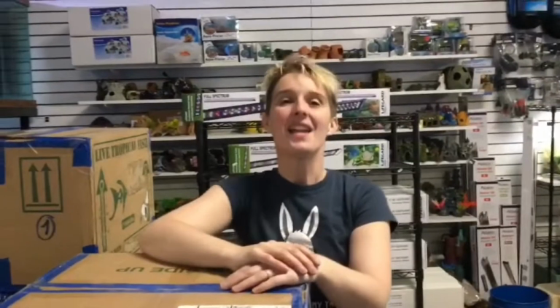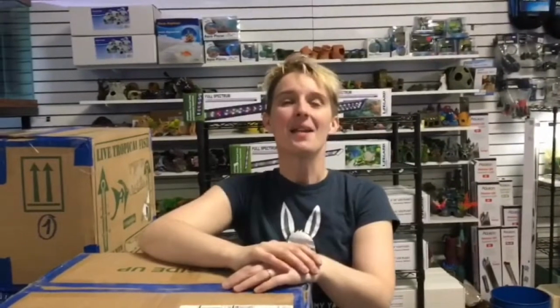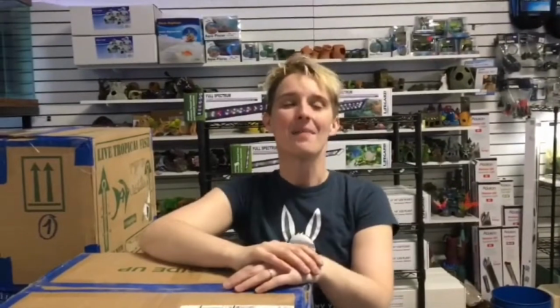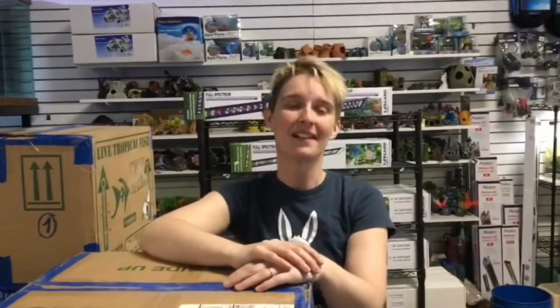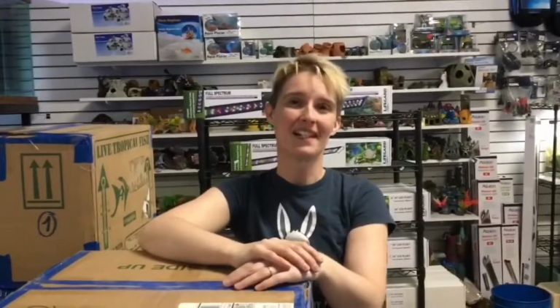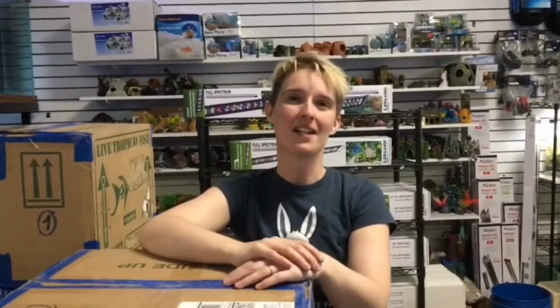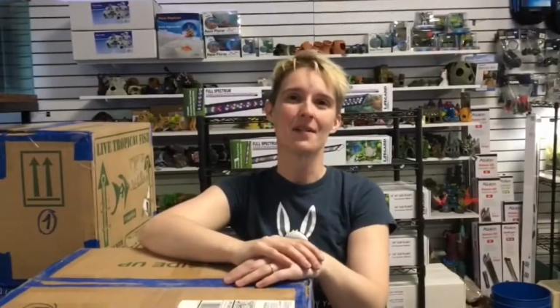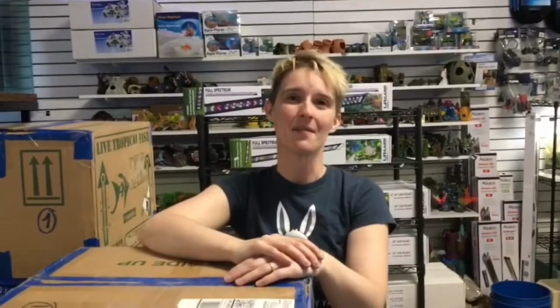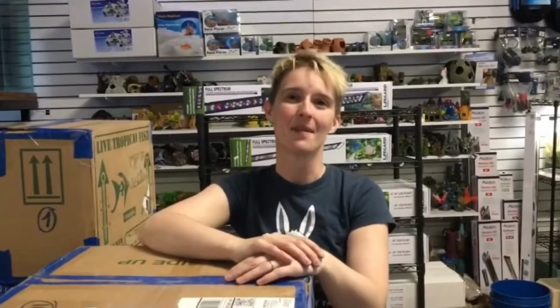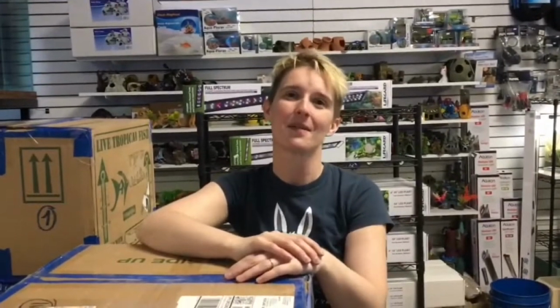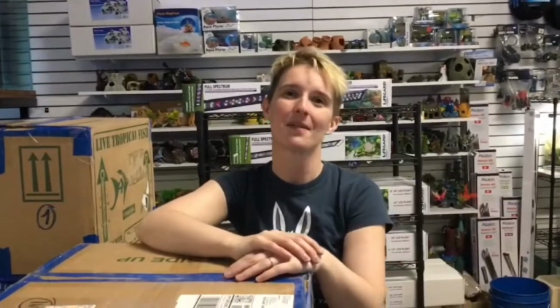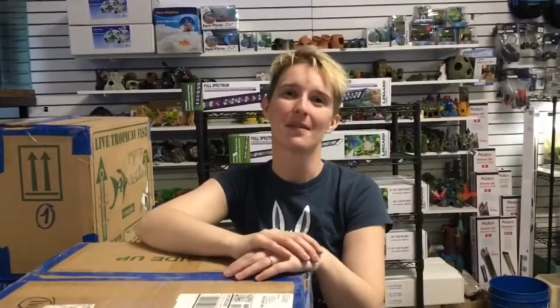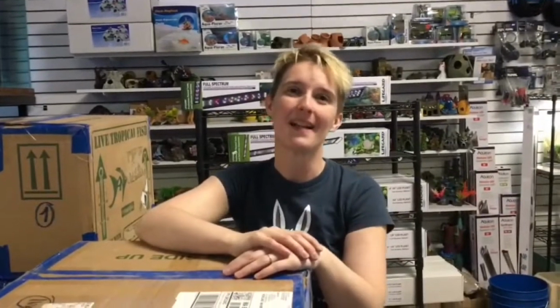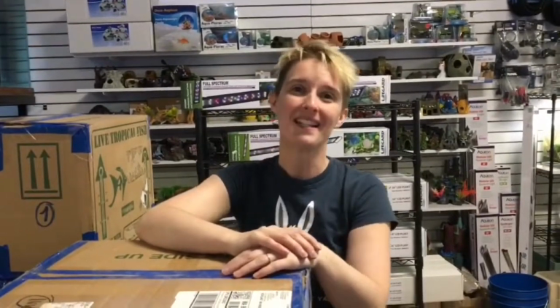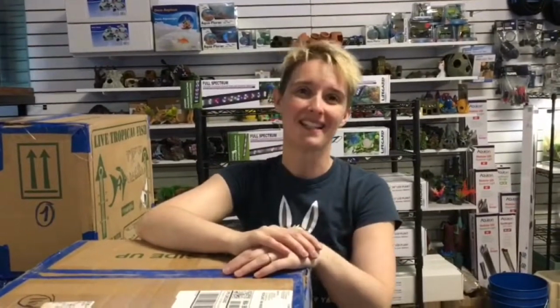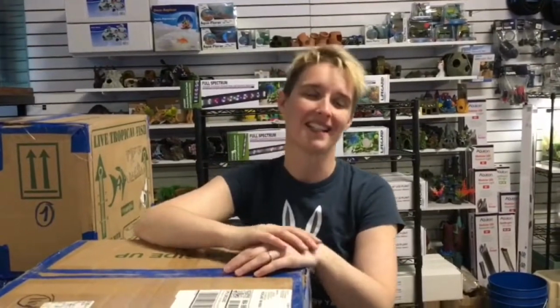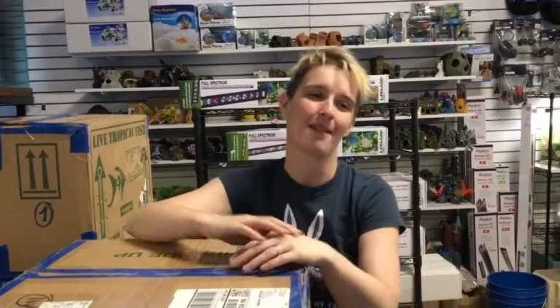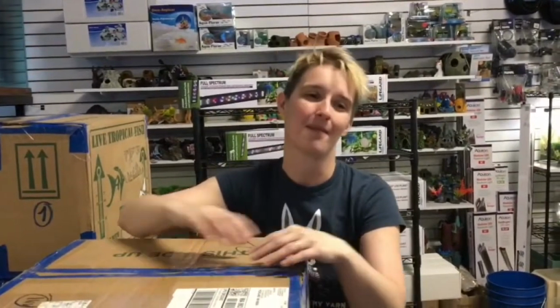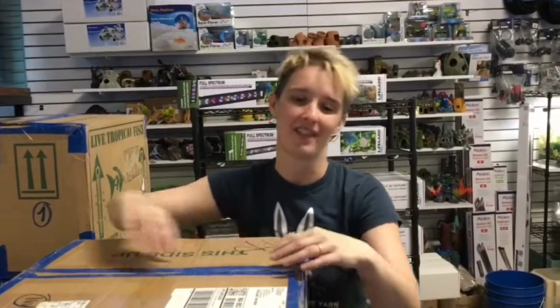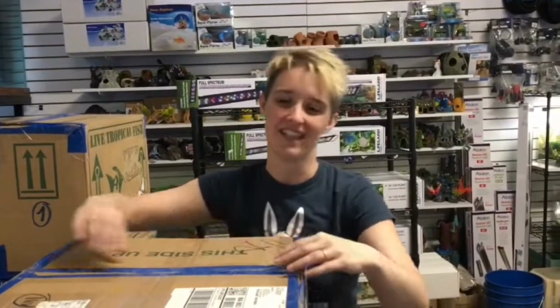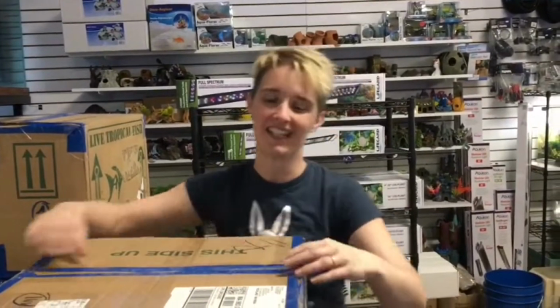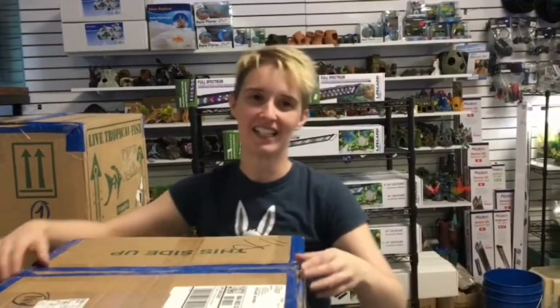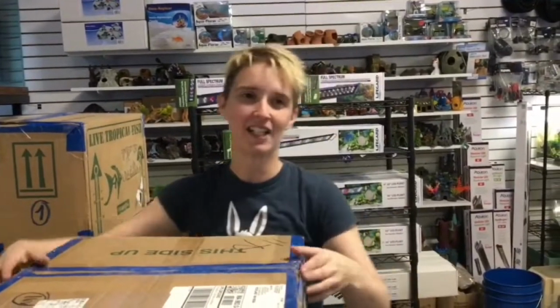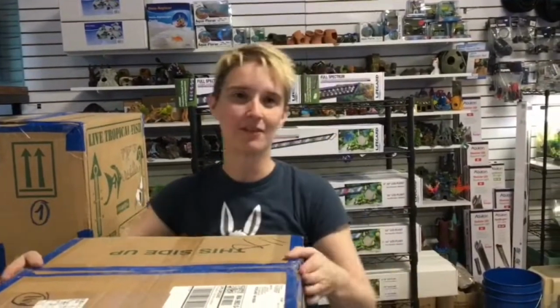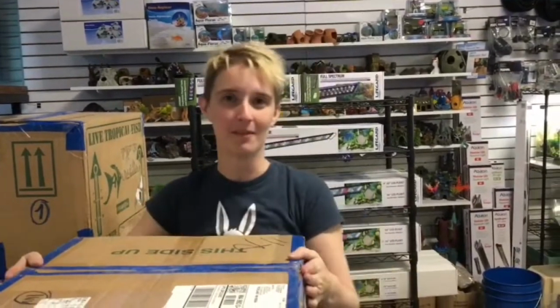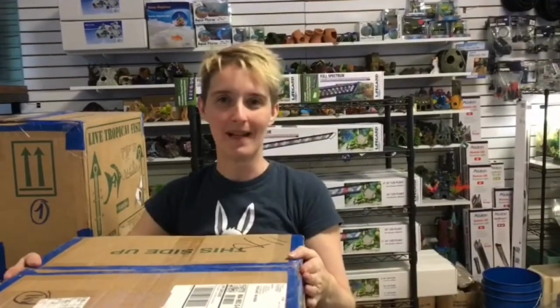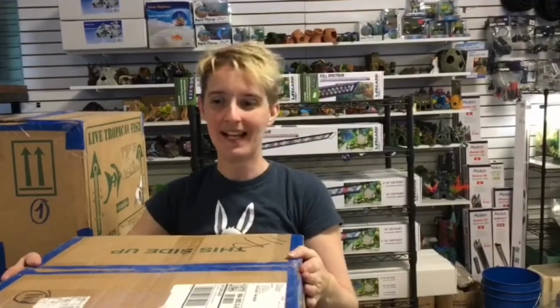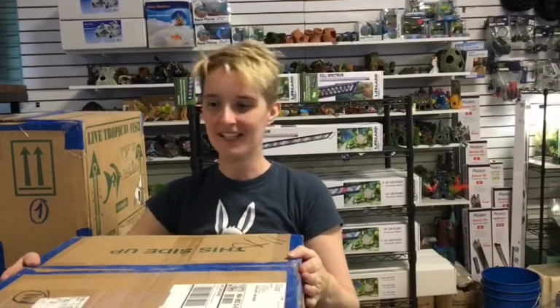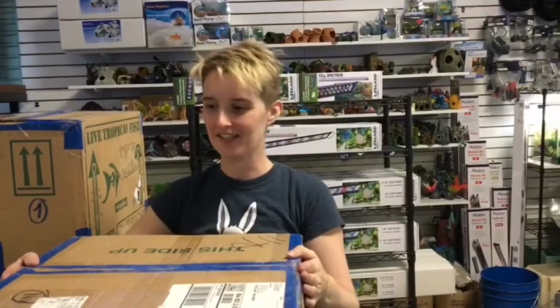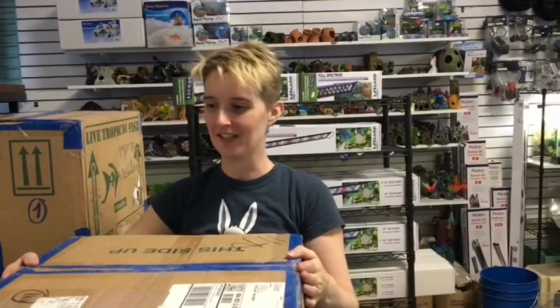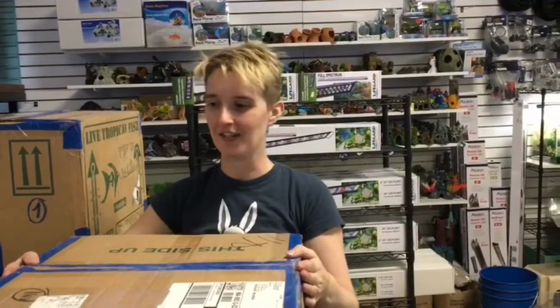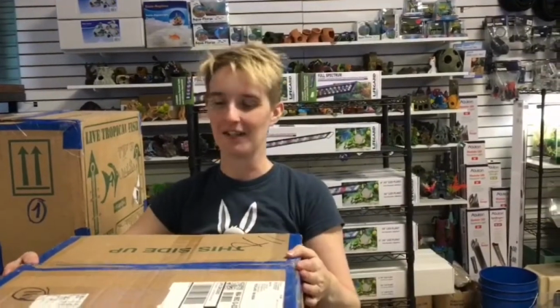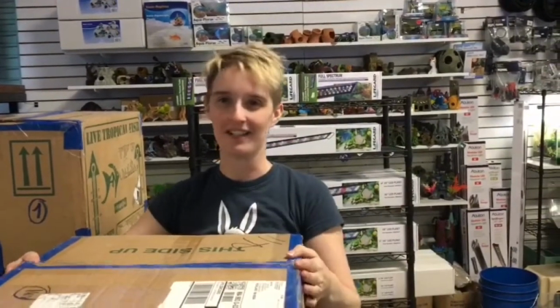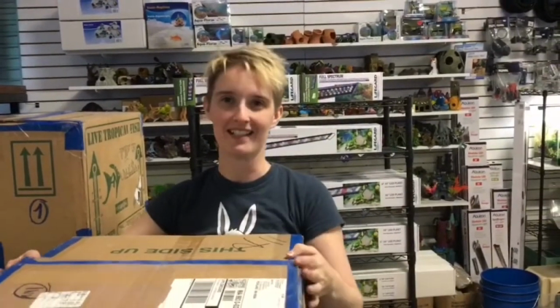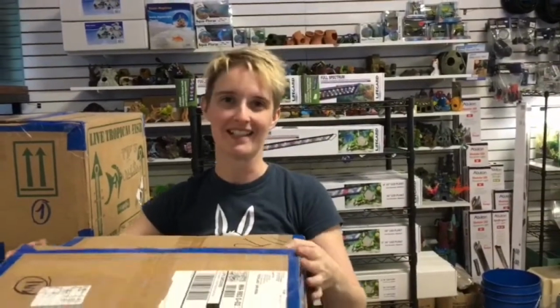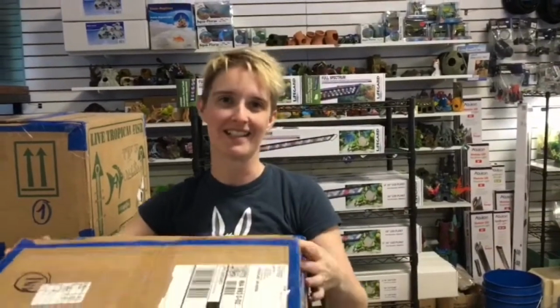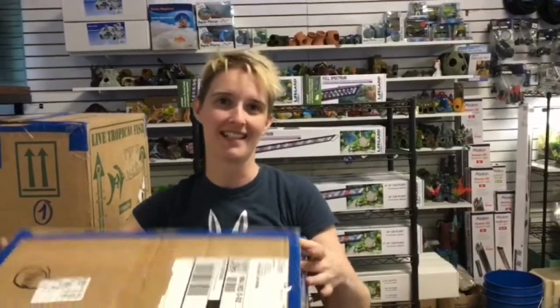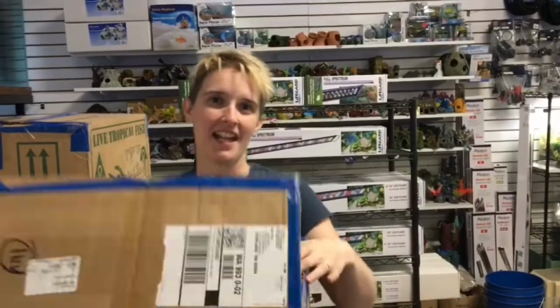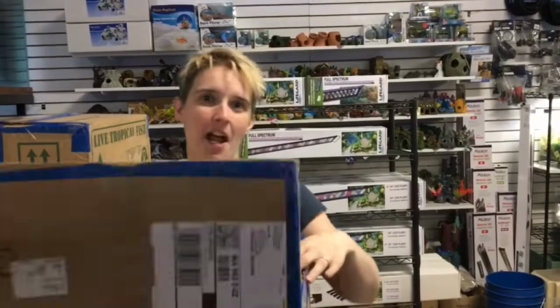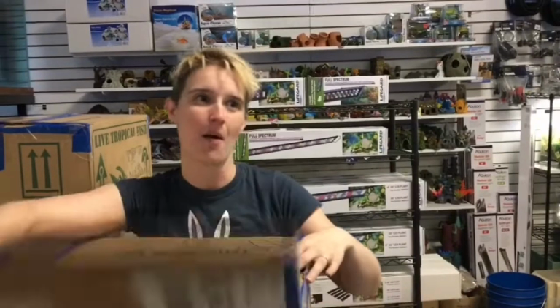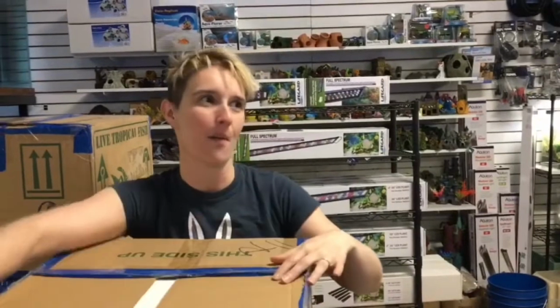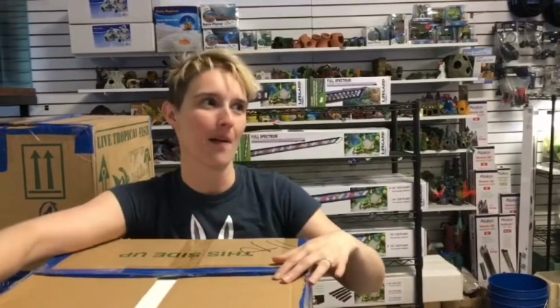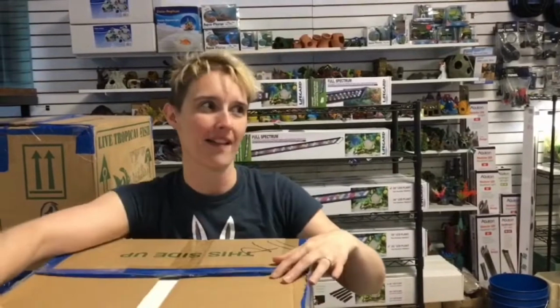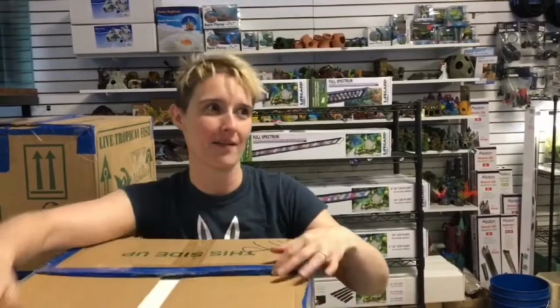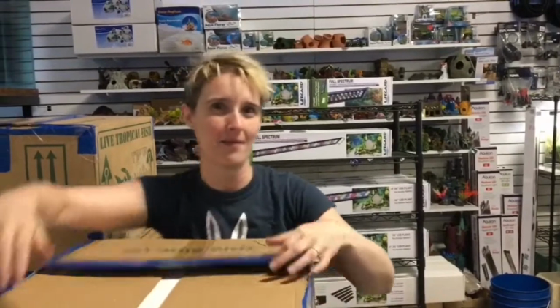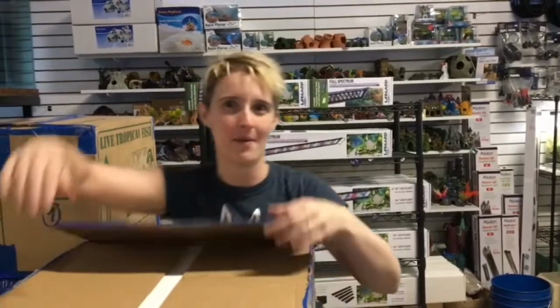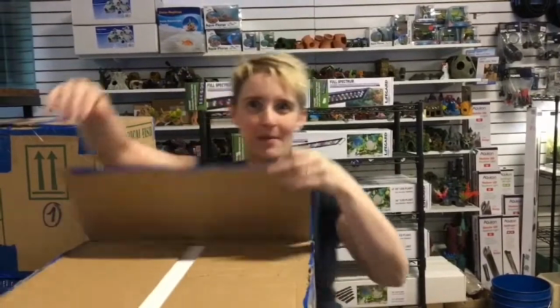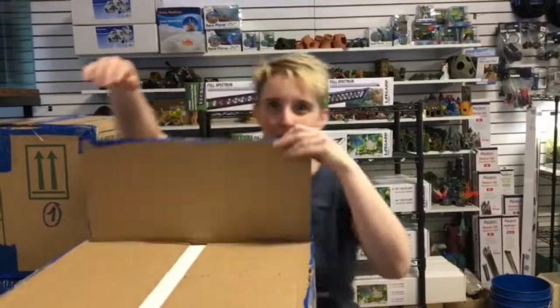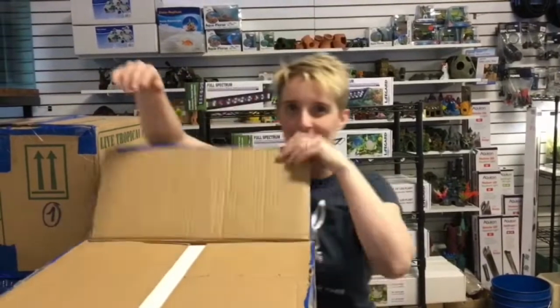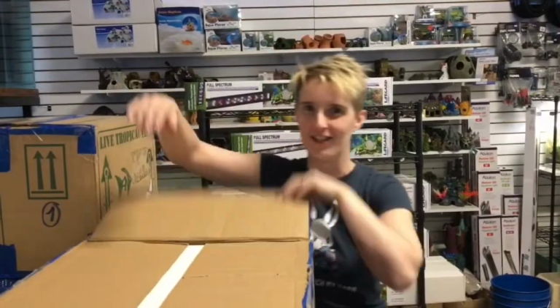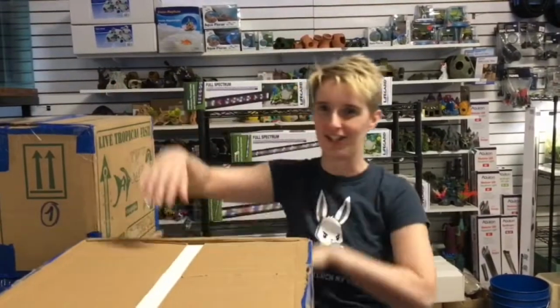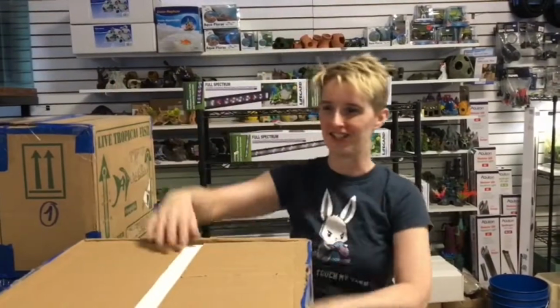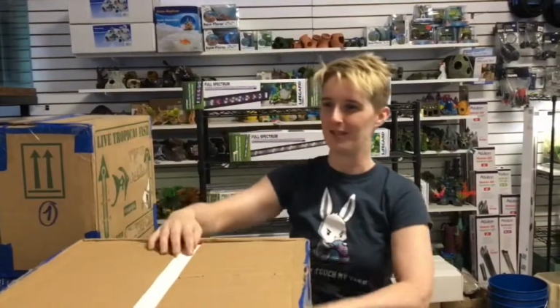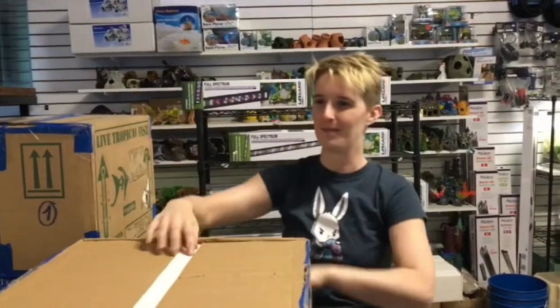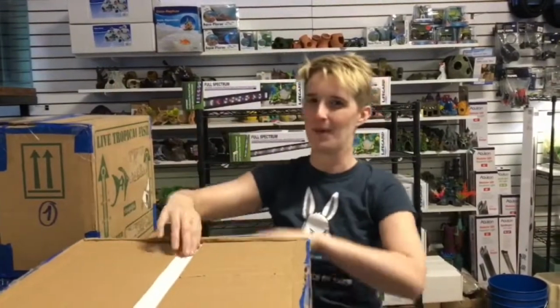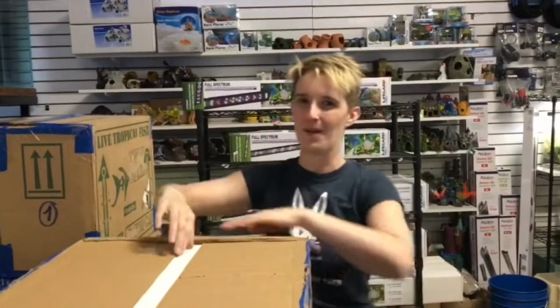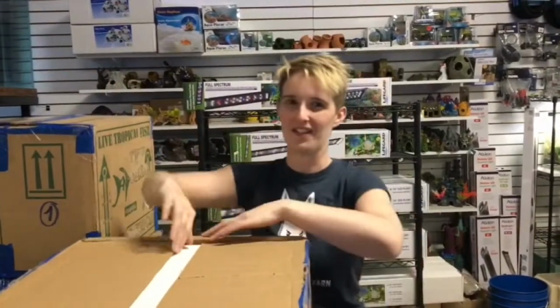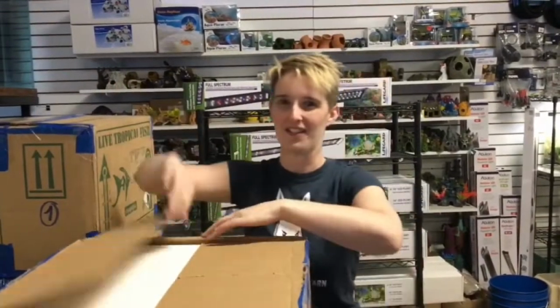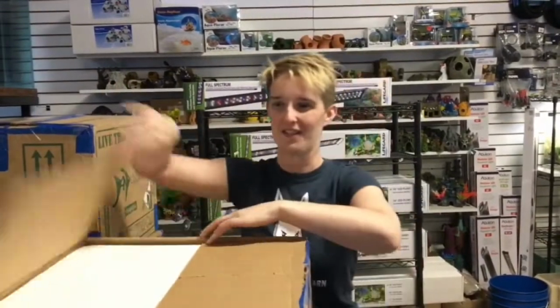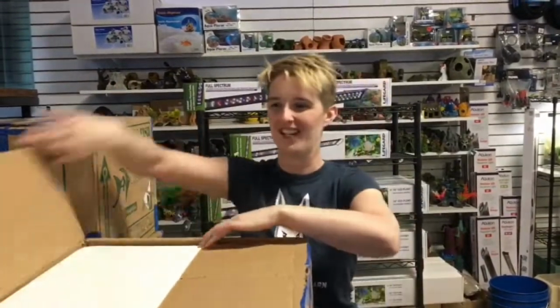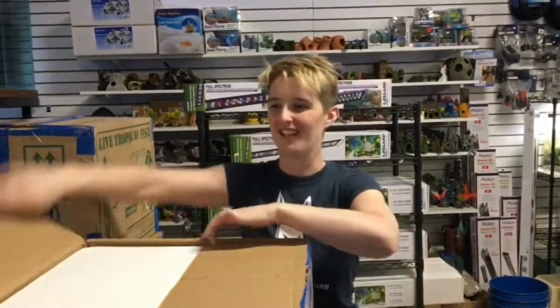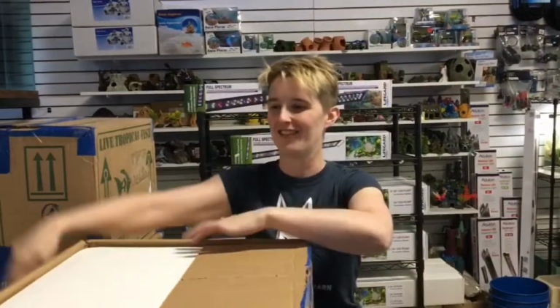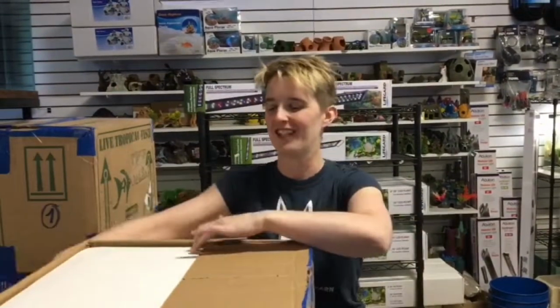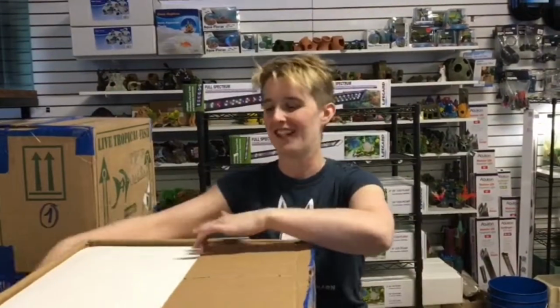Barry here with Big River Pets. I'm standing in for Matt, so let's see how well I remember my fish. It's been a while since I've done a video.